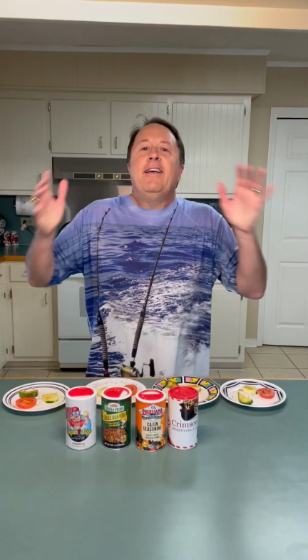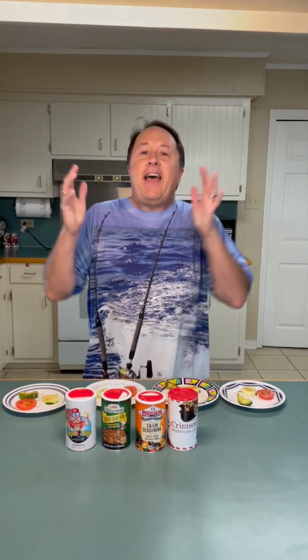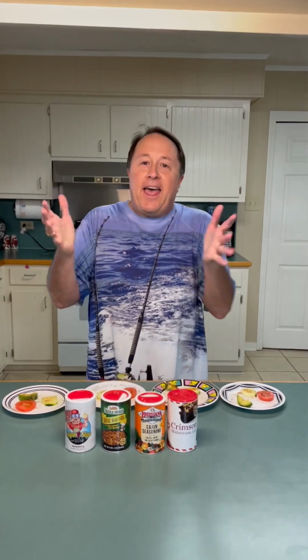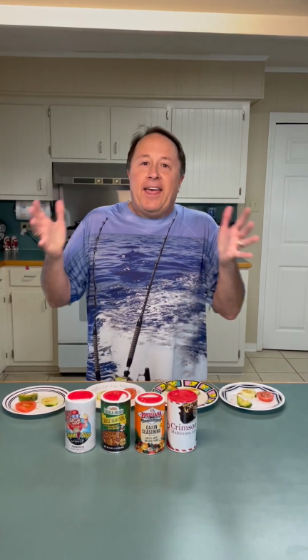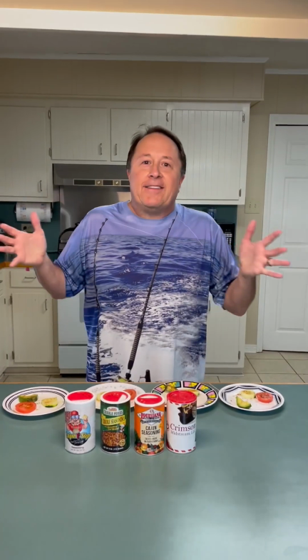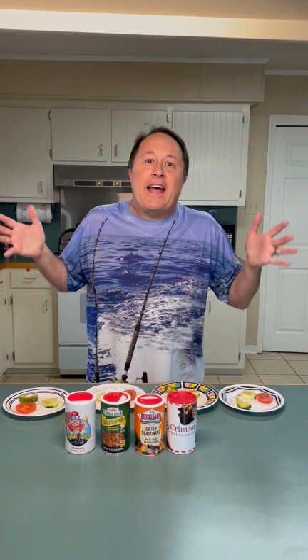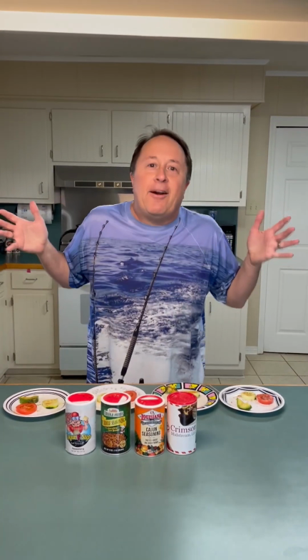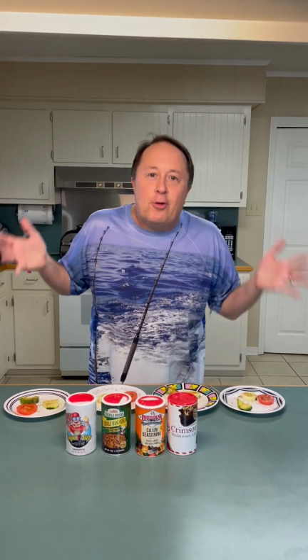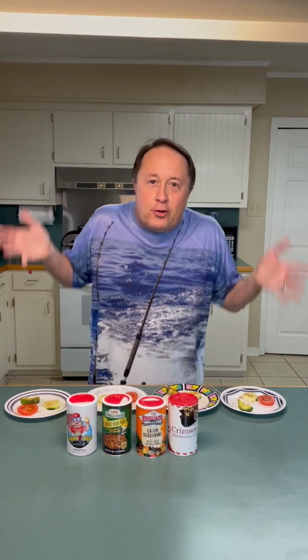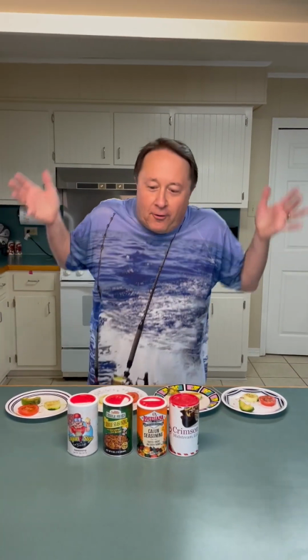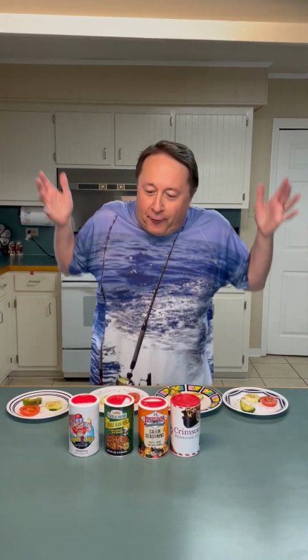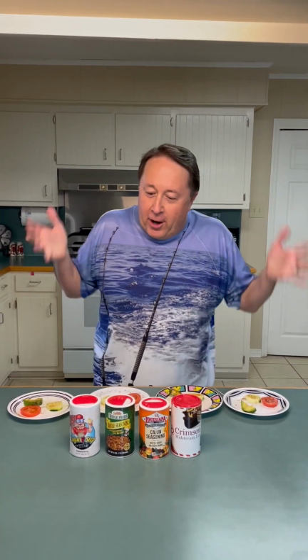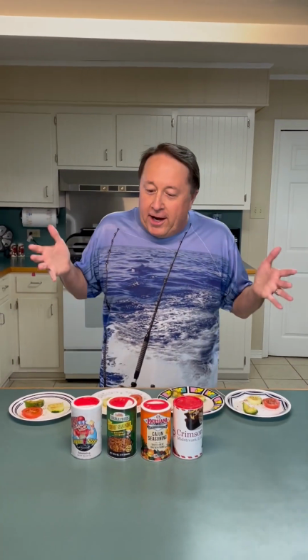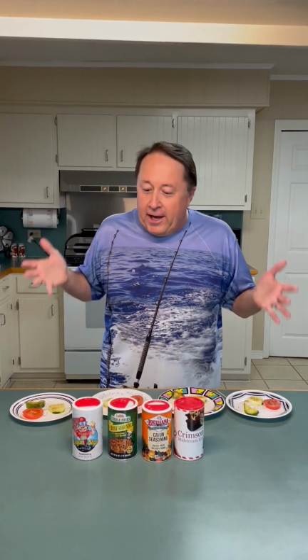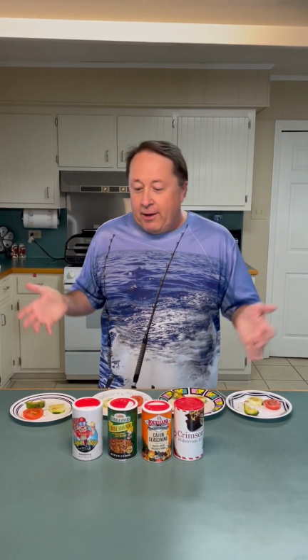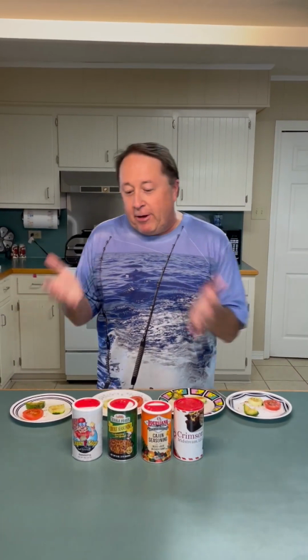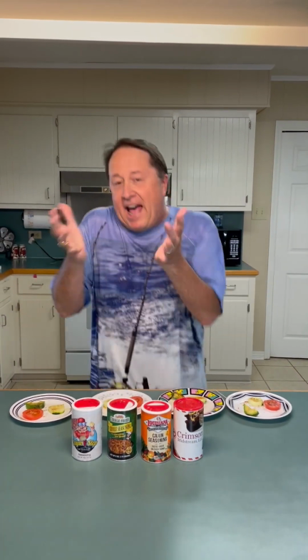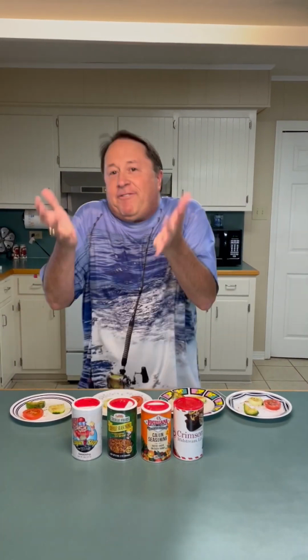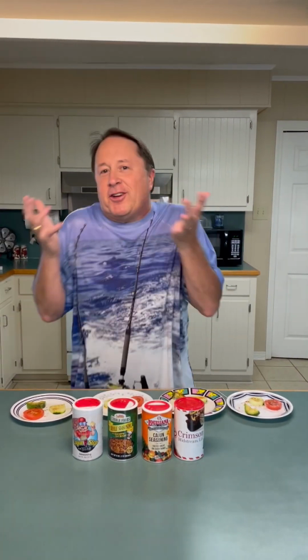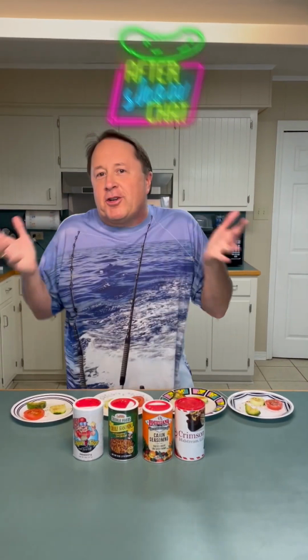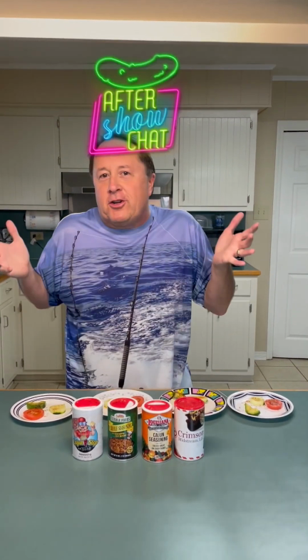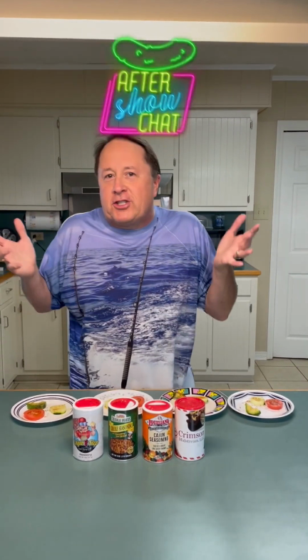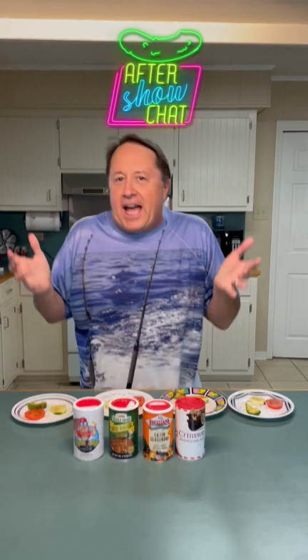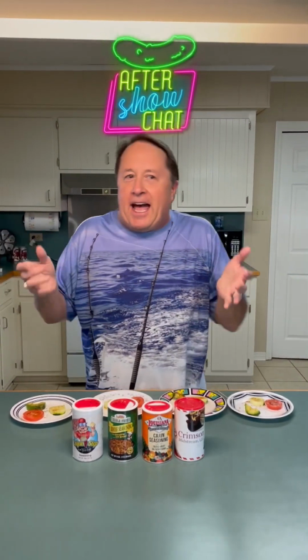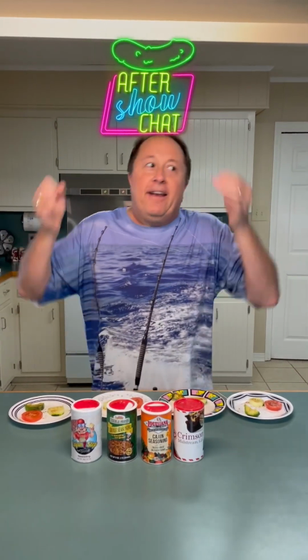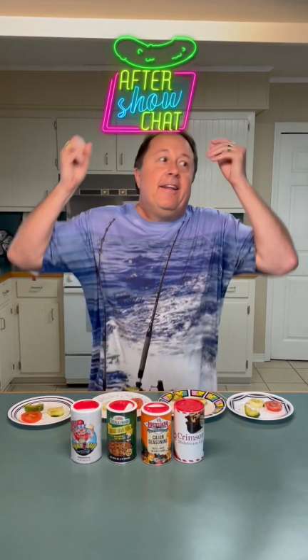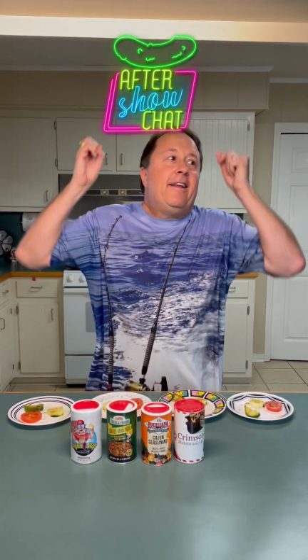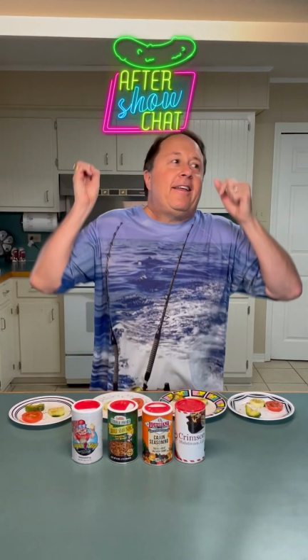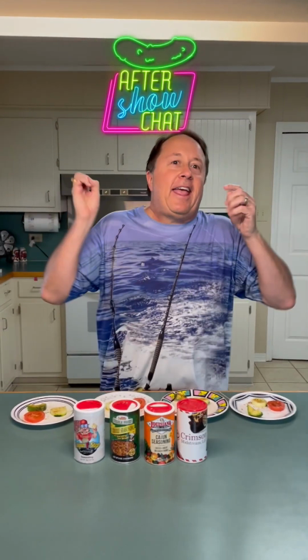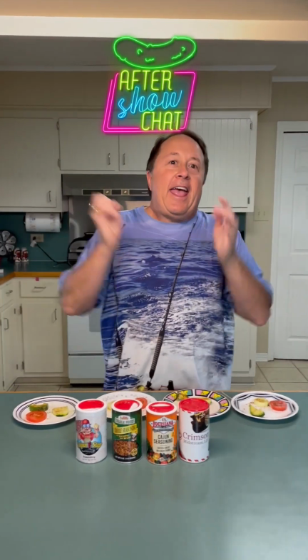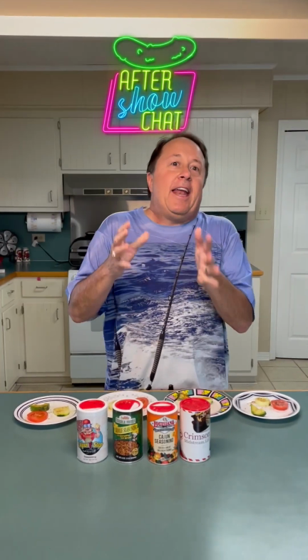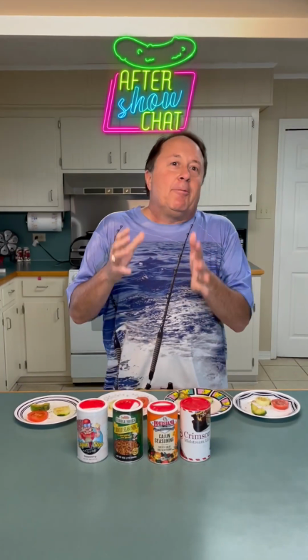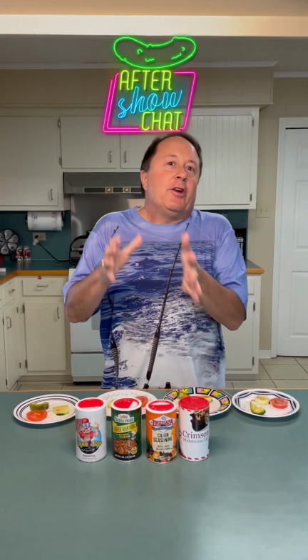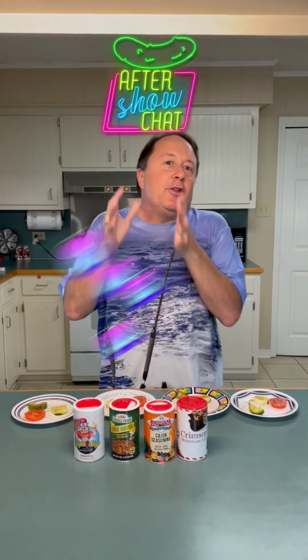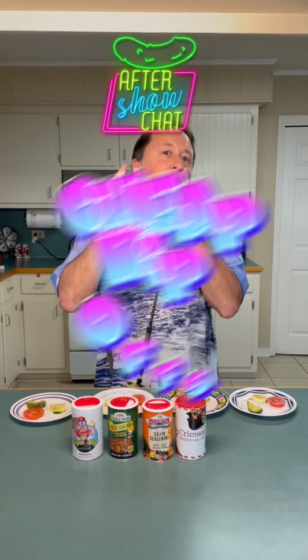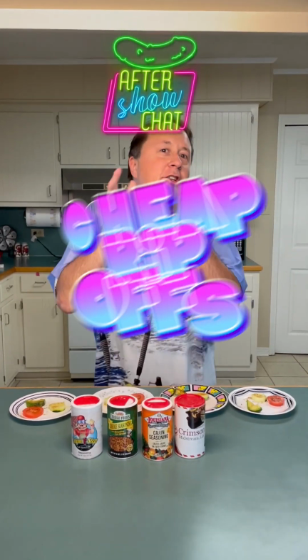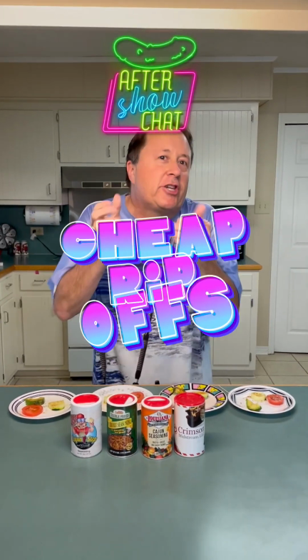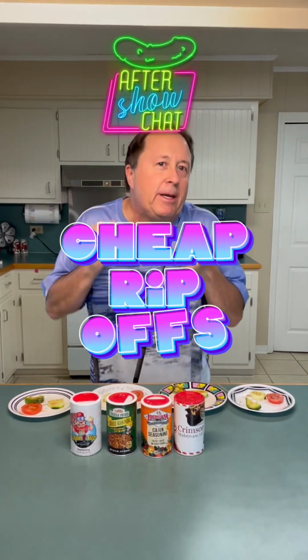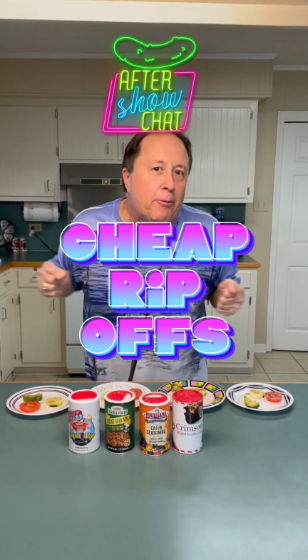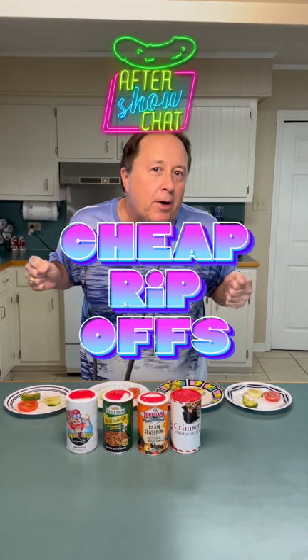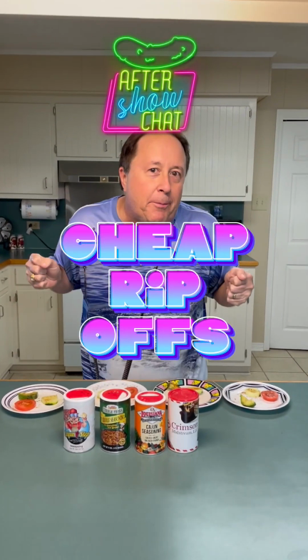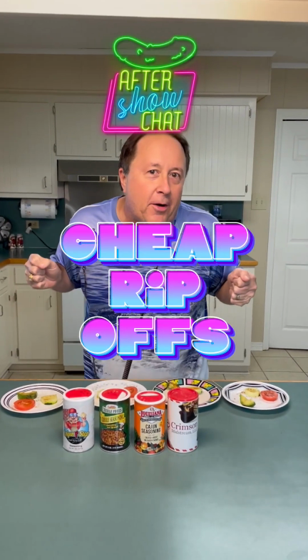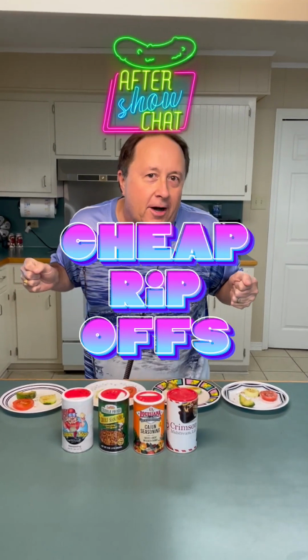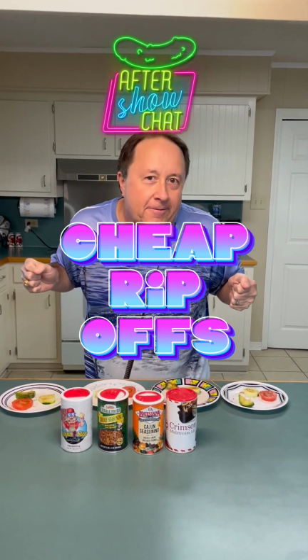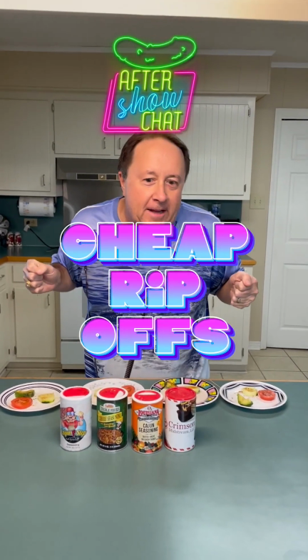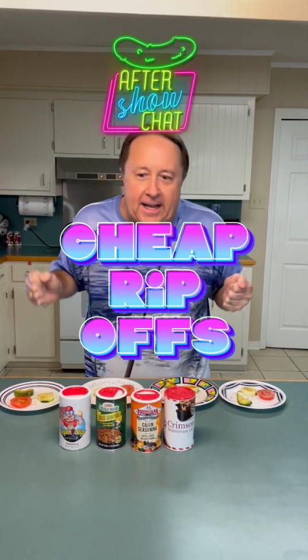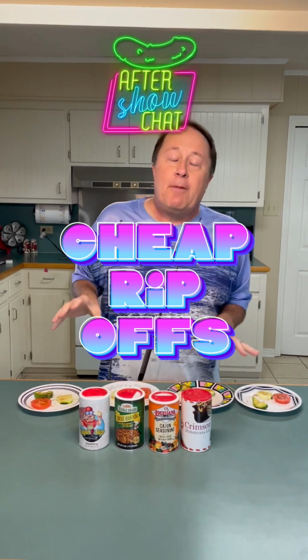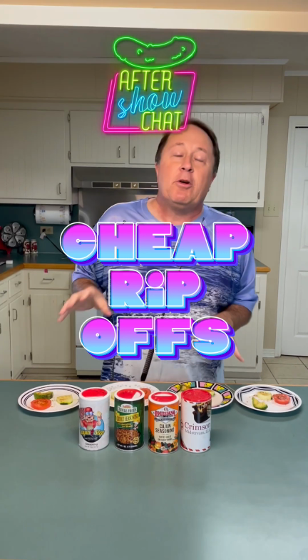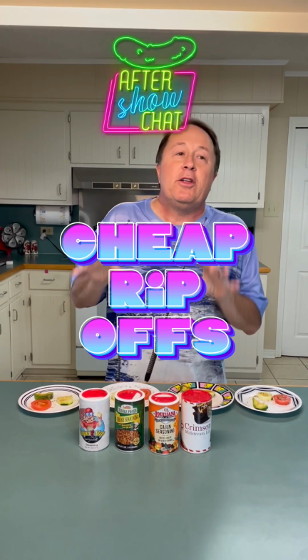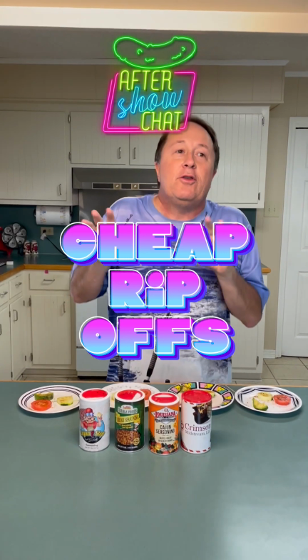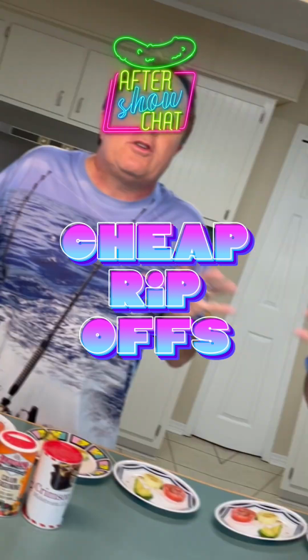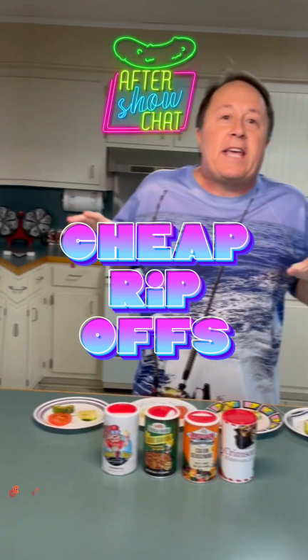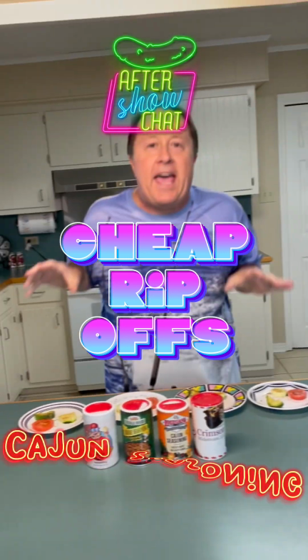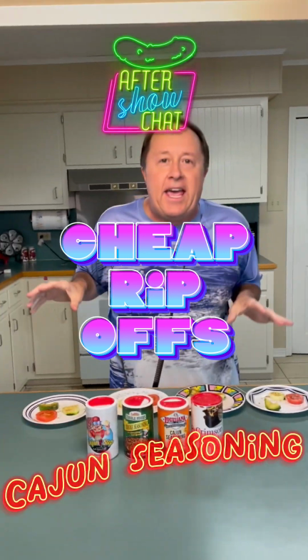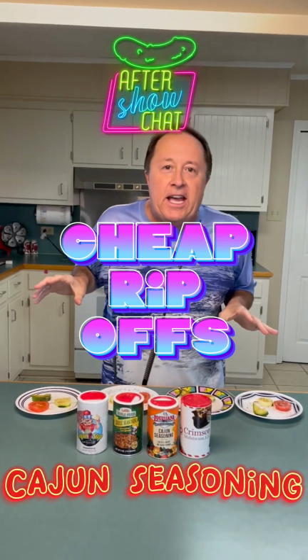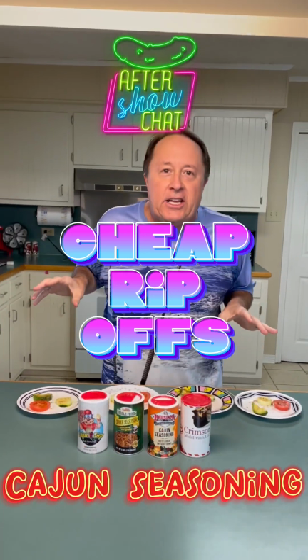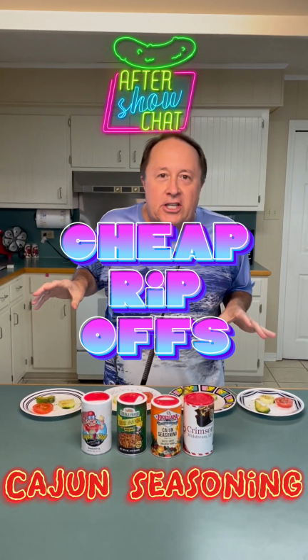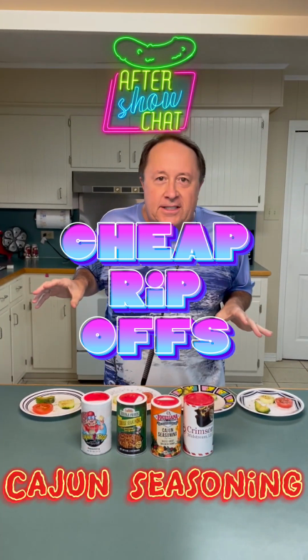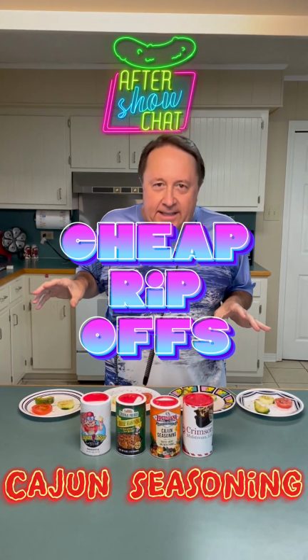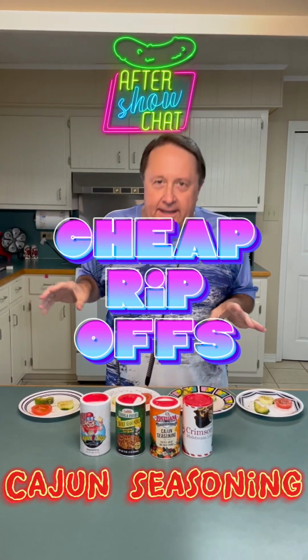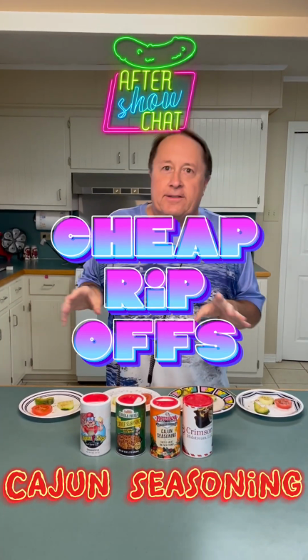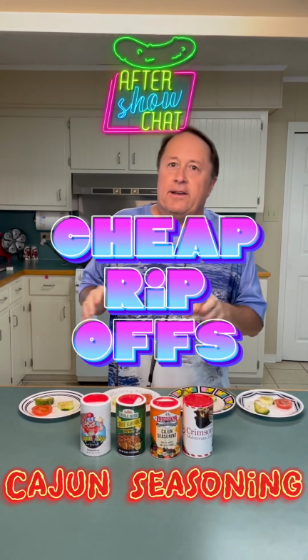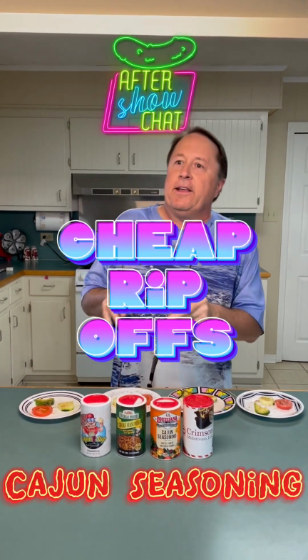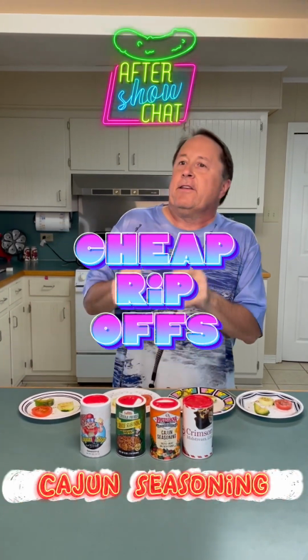Hey, it's Harold Dufrani with After Show Chat, and I'm going to do a cheap rip-off today. I'm going to do Cajun seasonings.